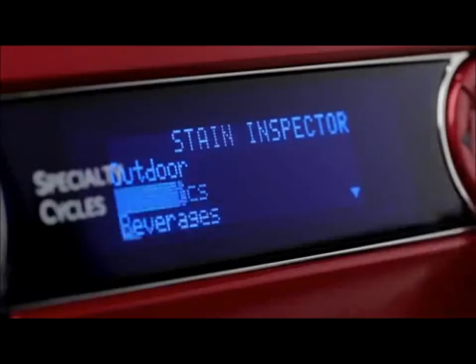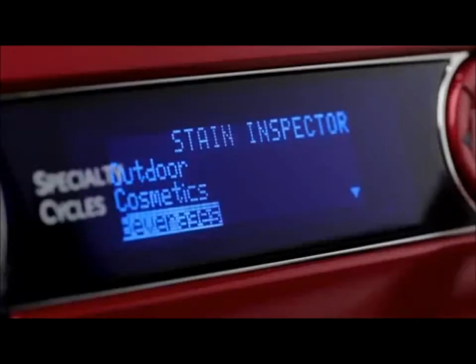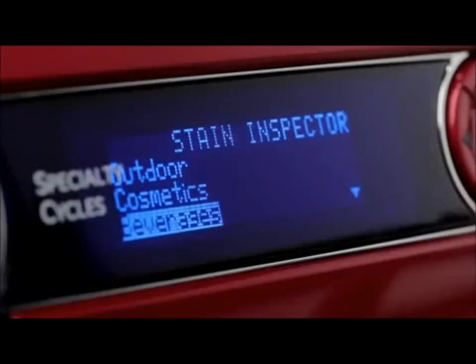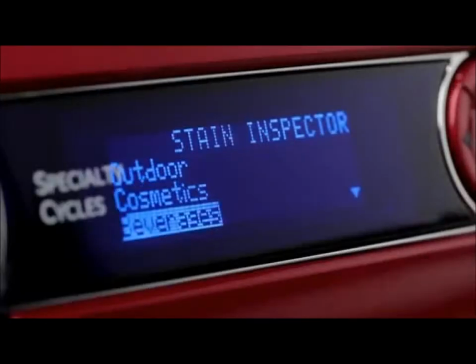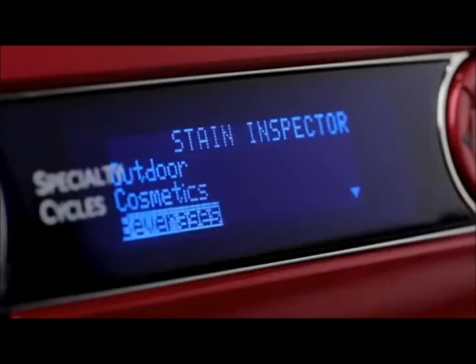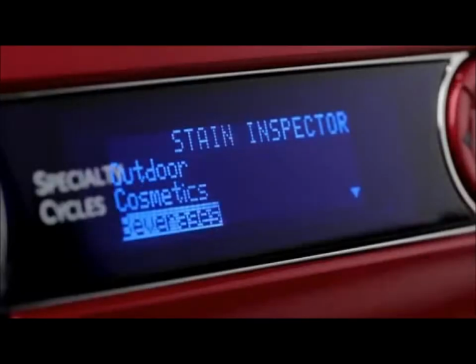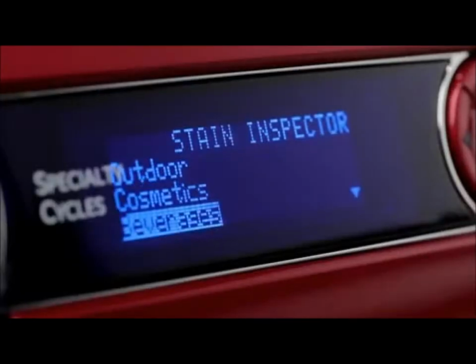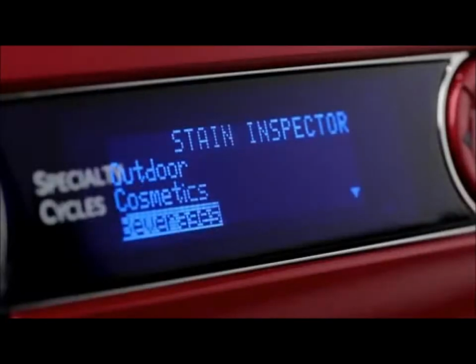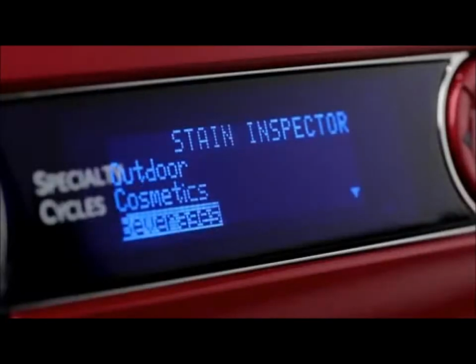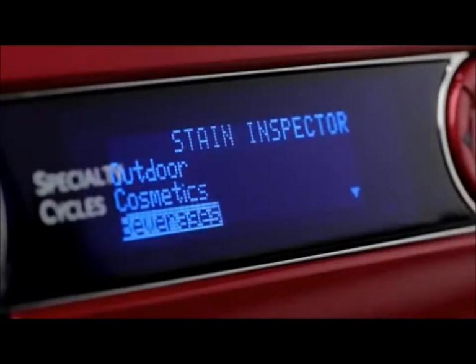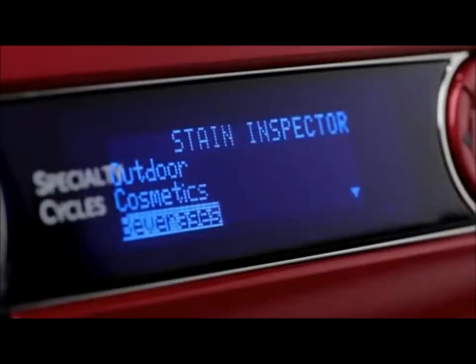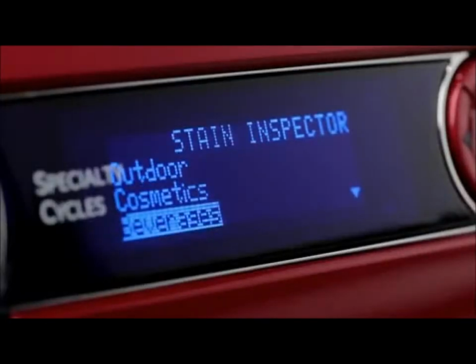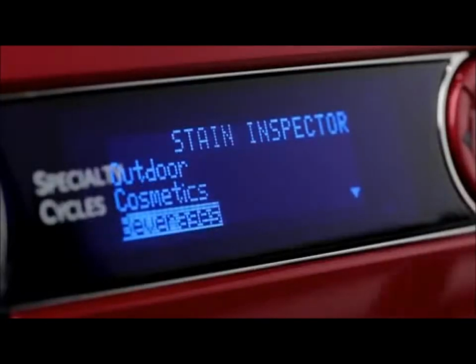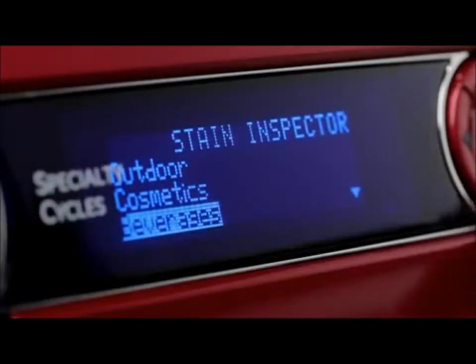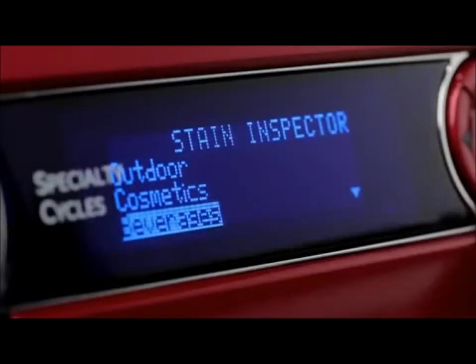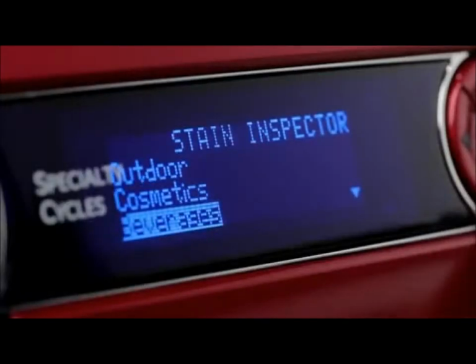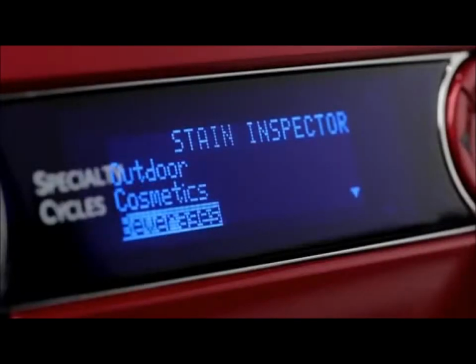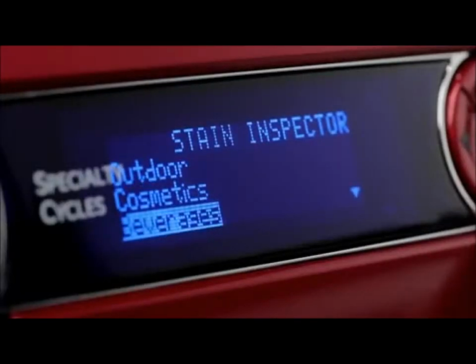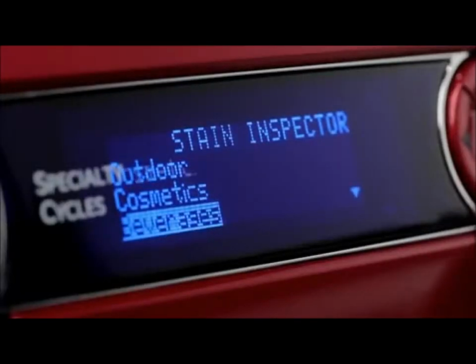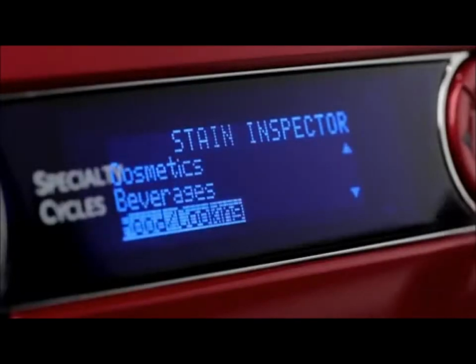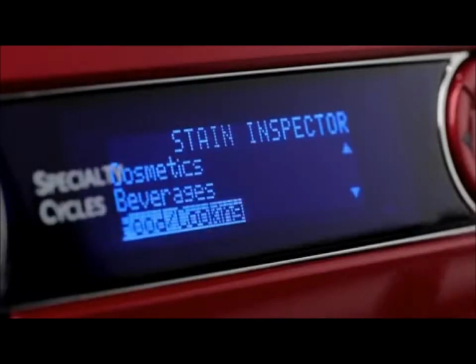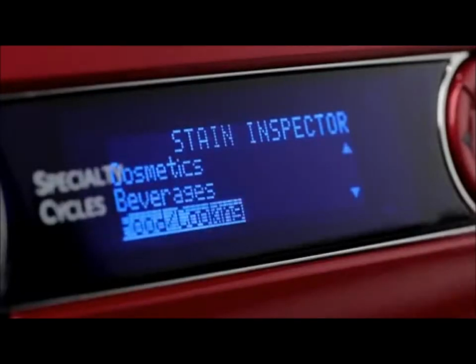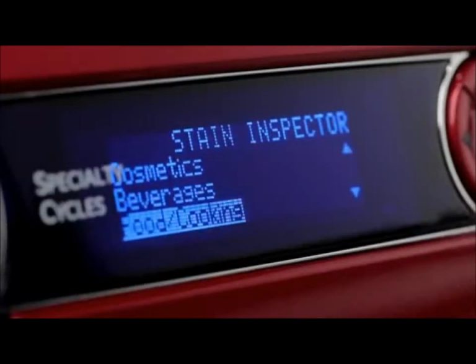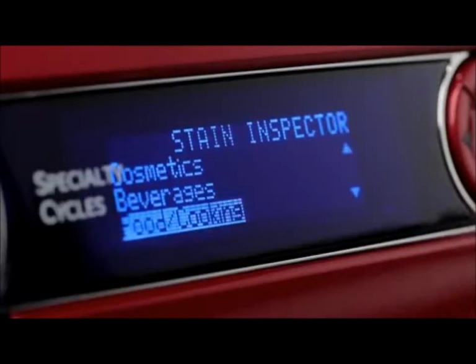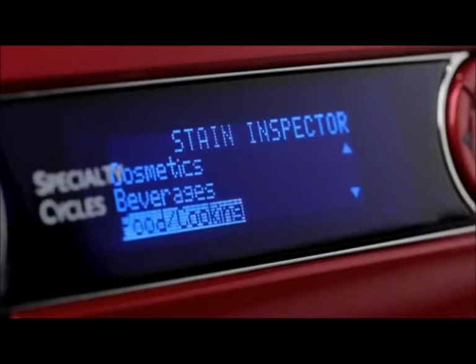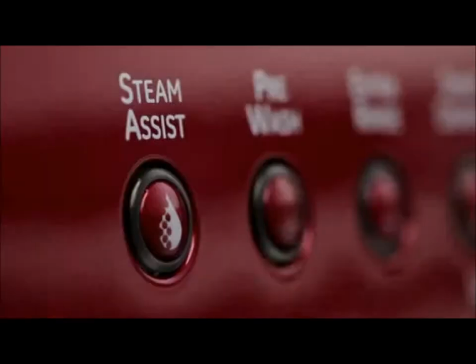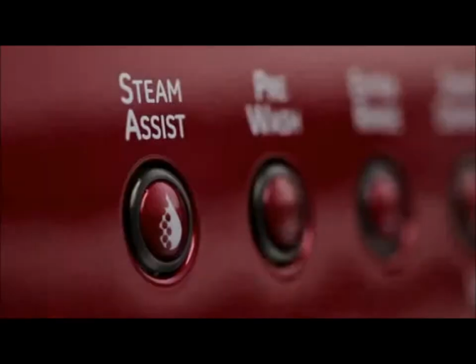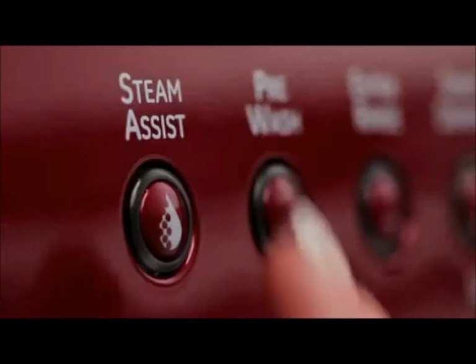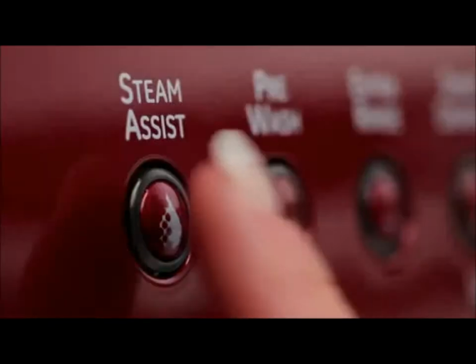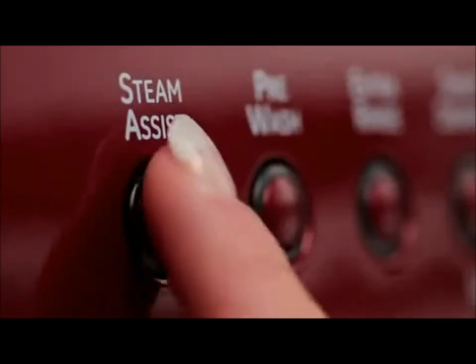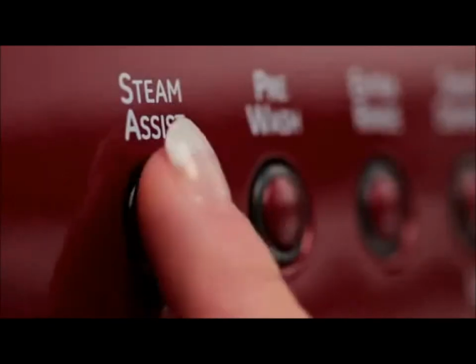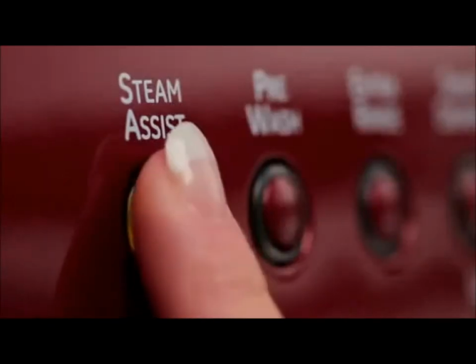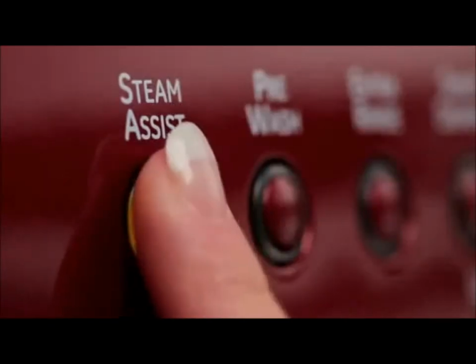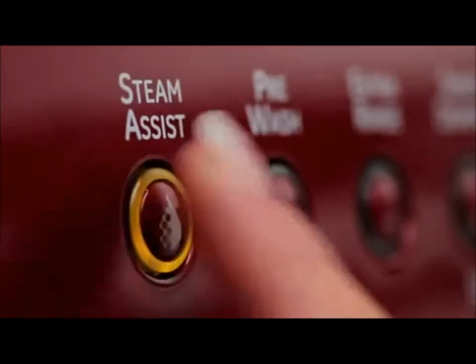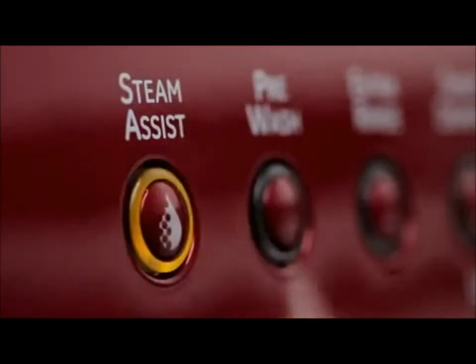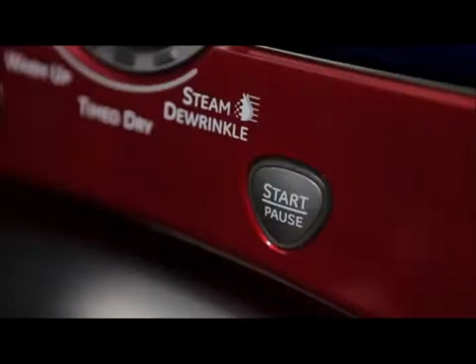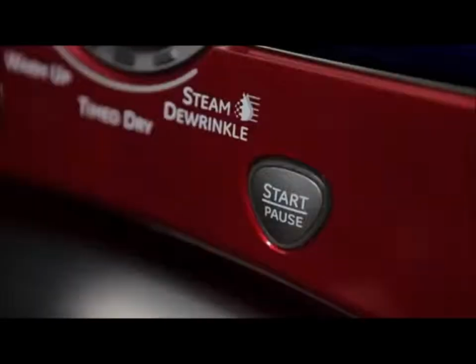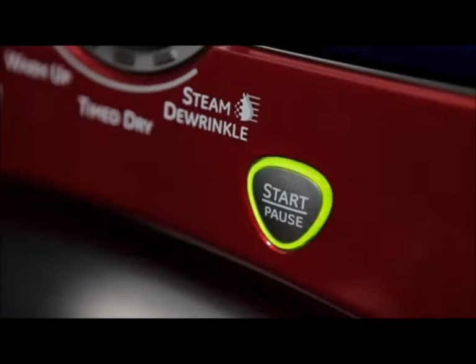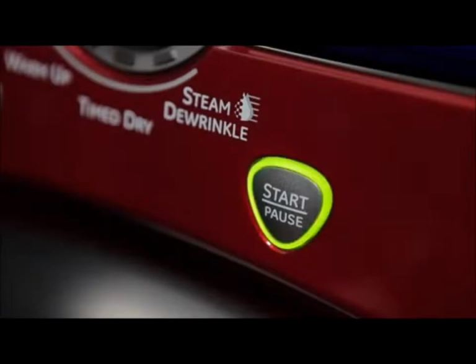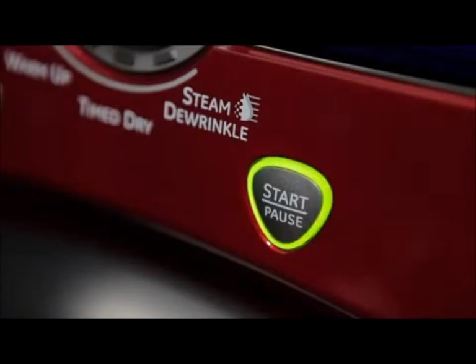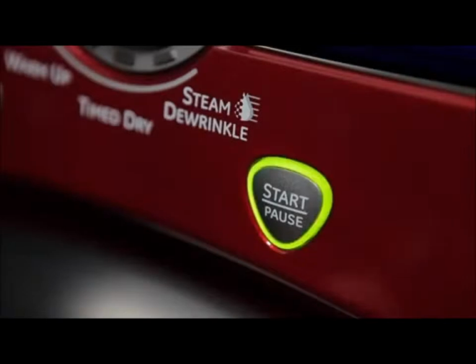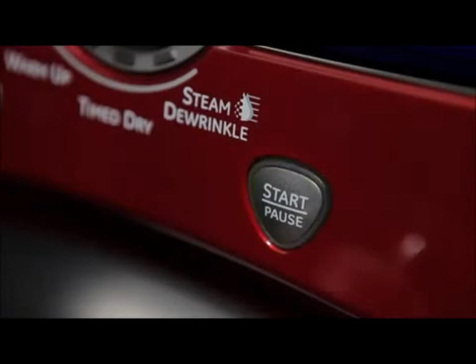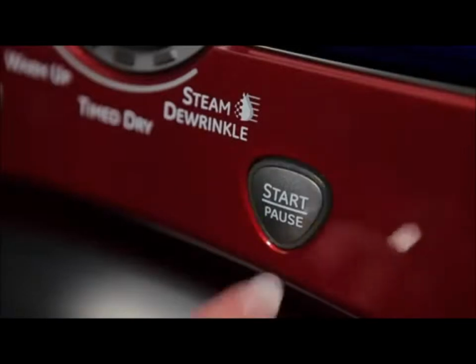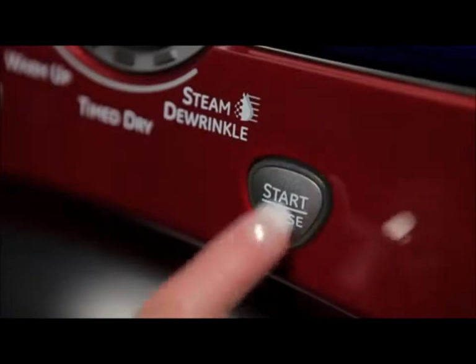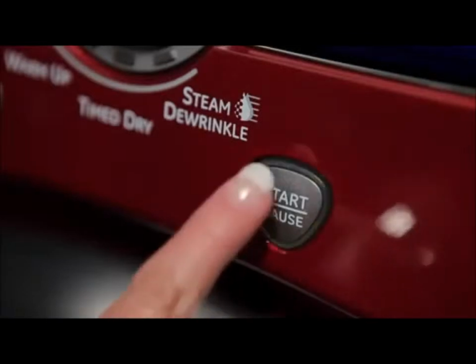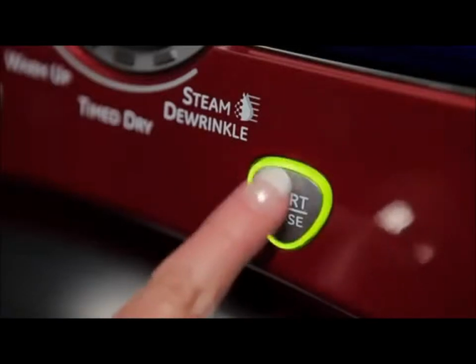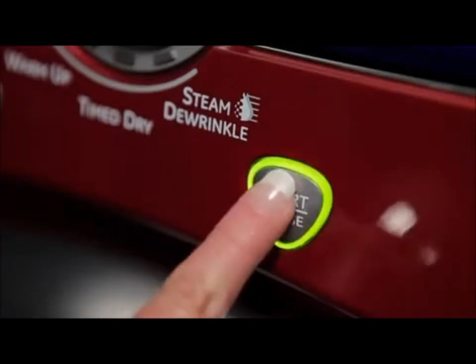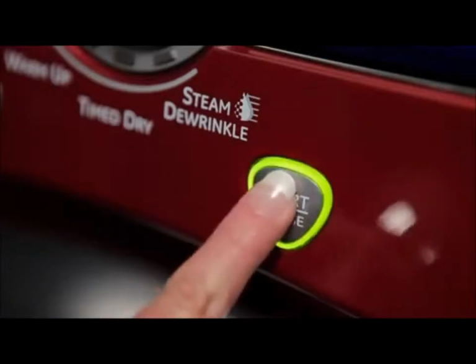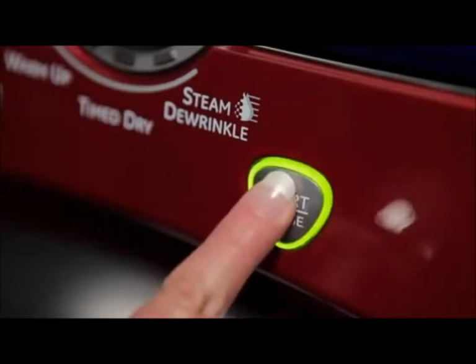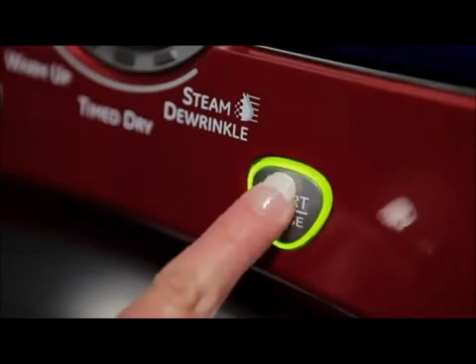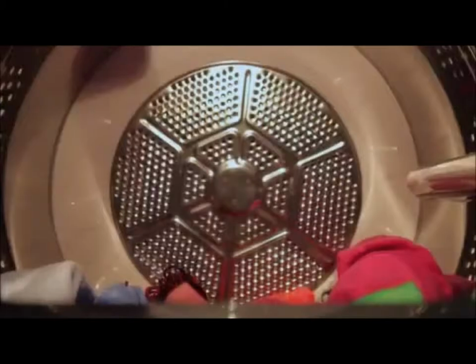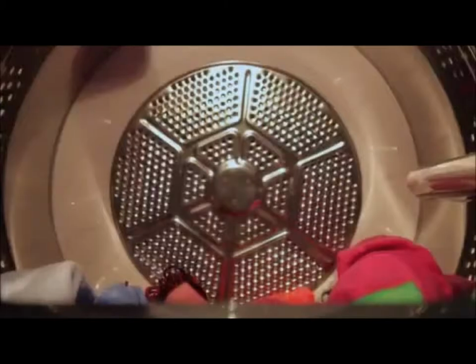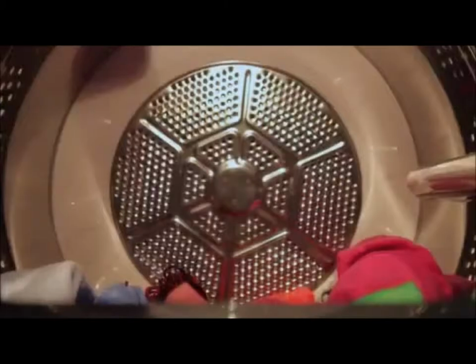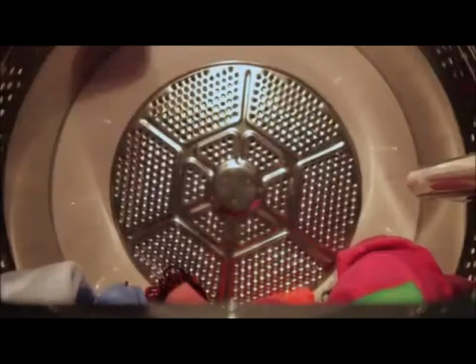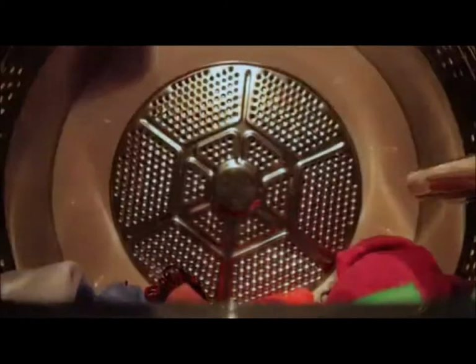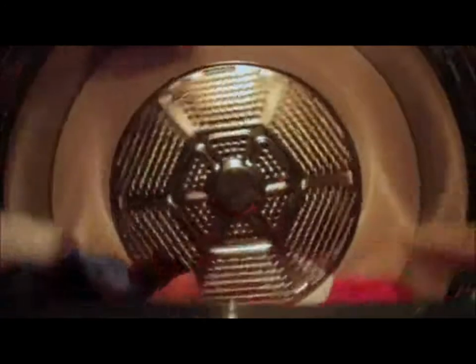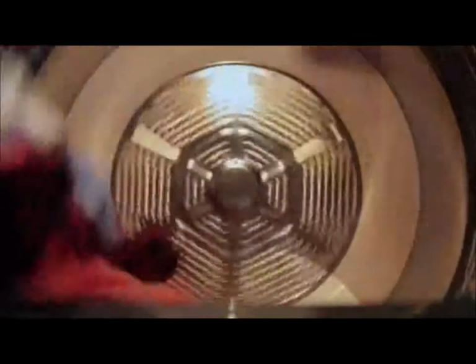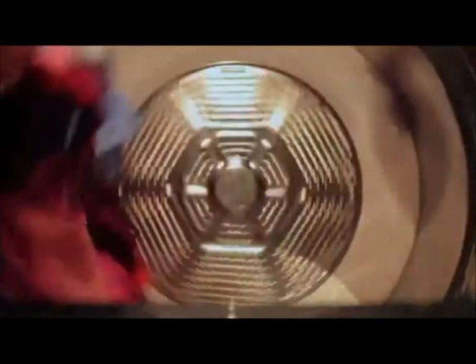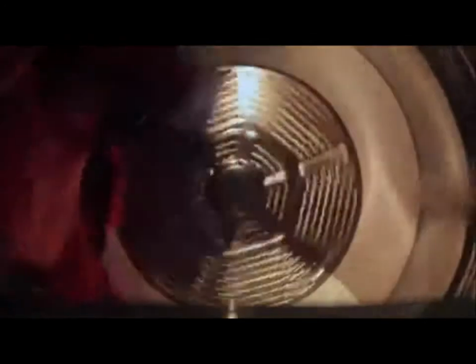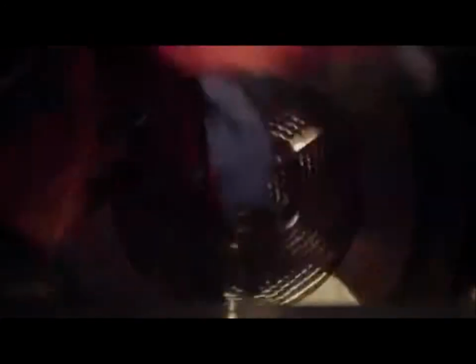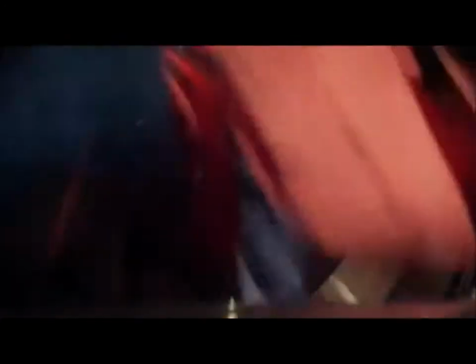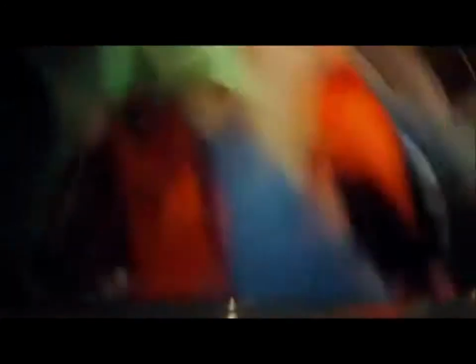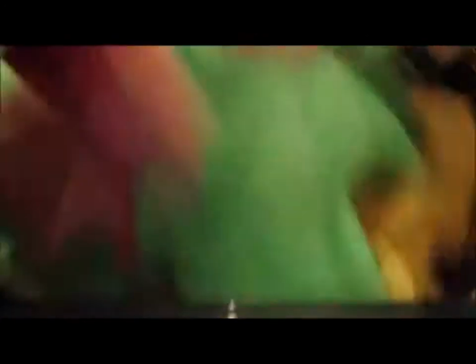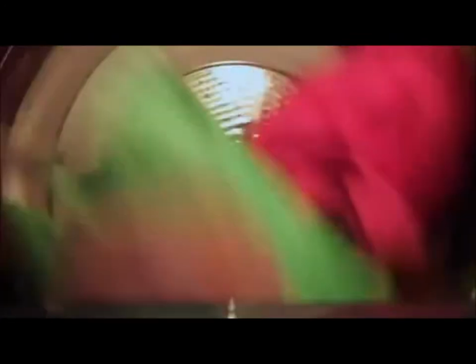Tough stains are history with over 40 different pre-programmed stain treatments. The steam features found on the washer and dryer enable you to conveniently rejuvenate and de-wrinkle your clothes.